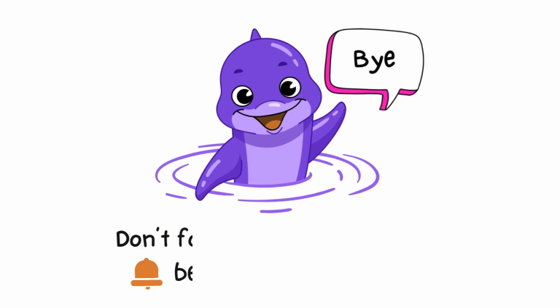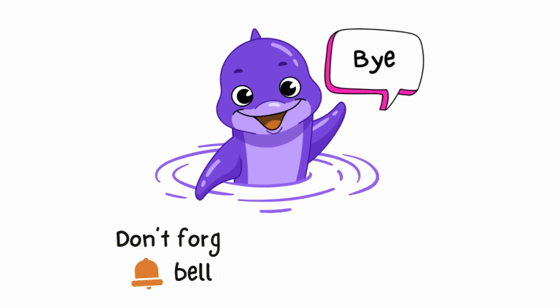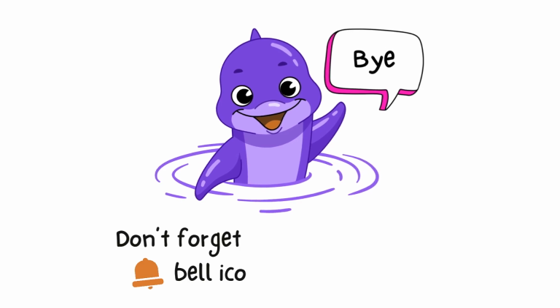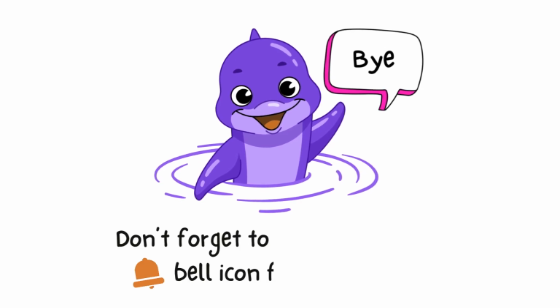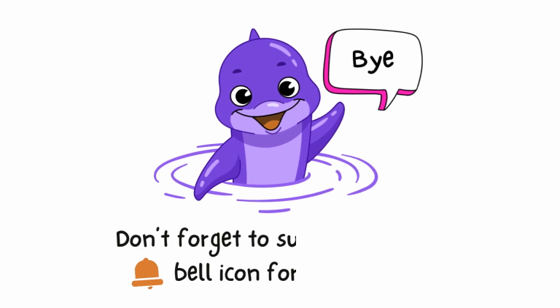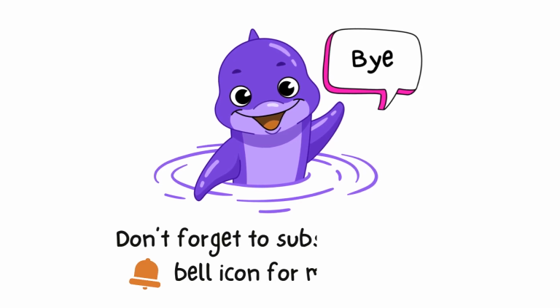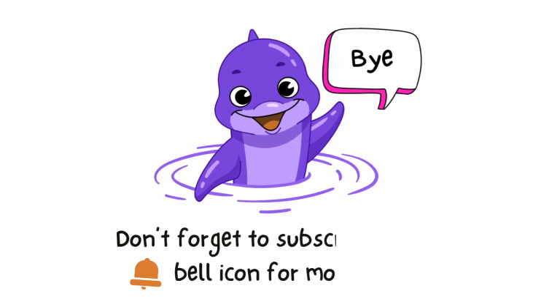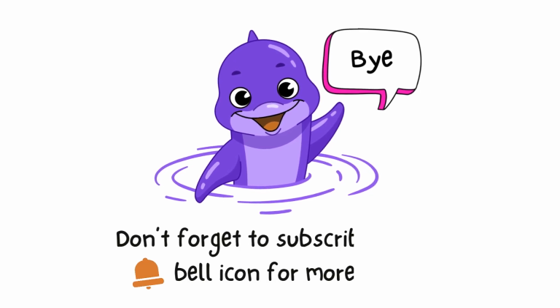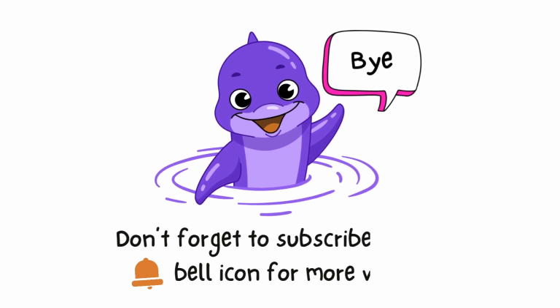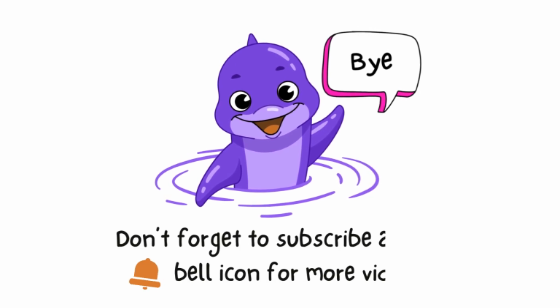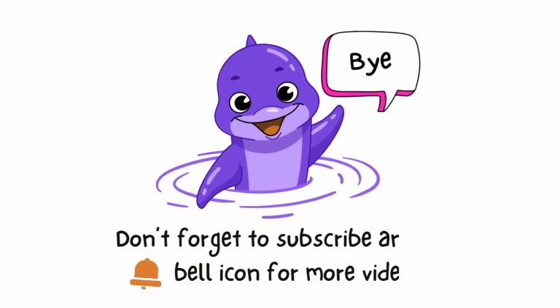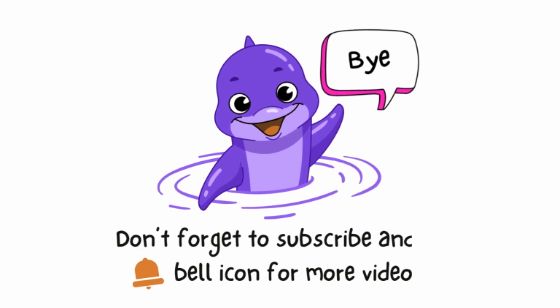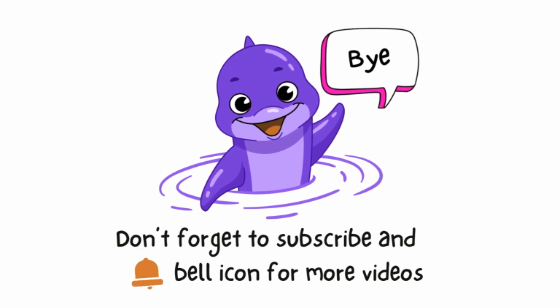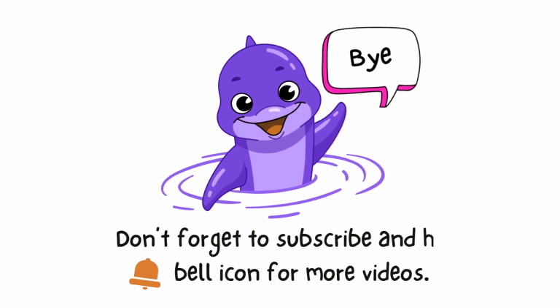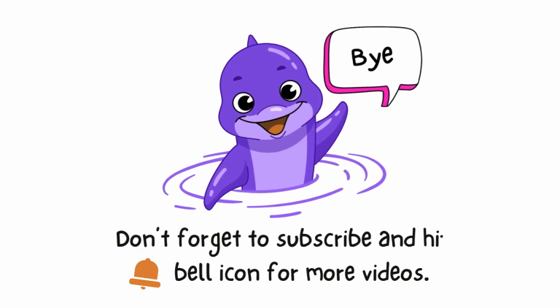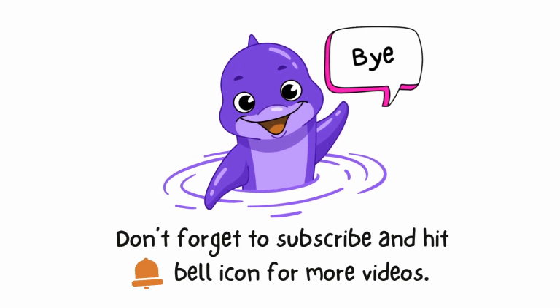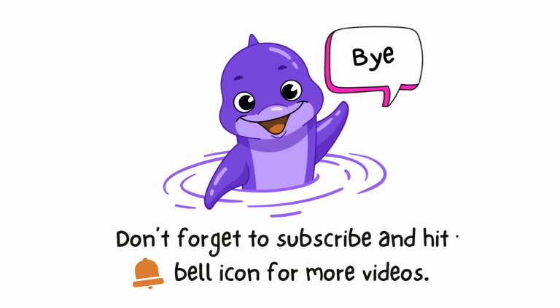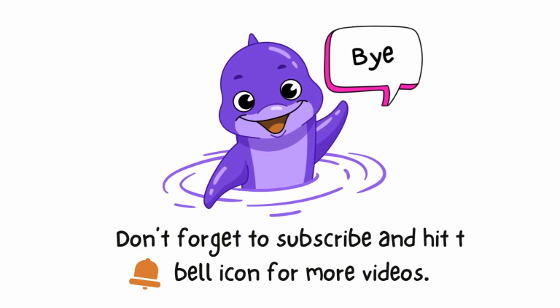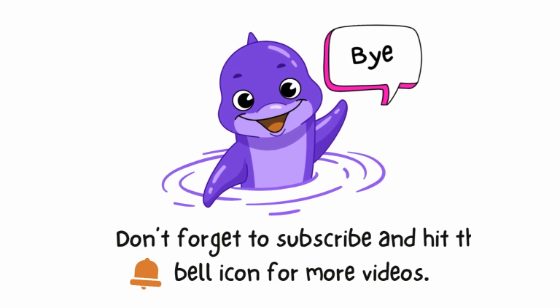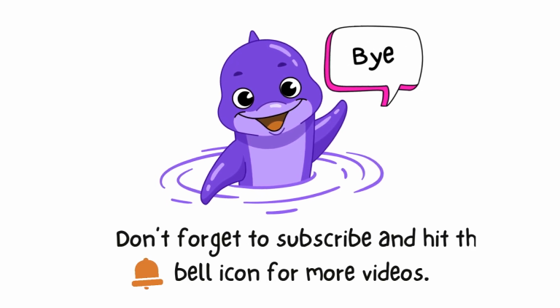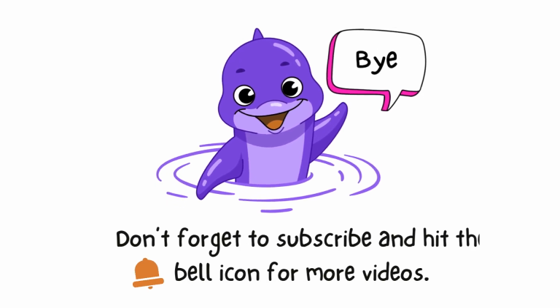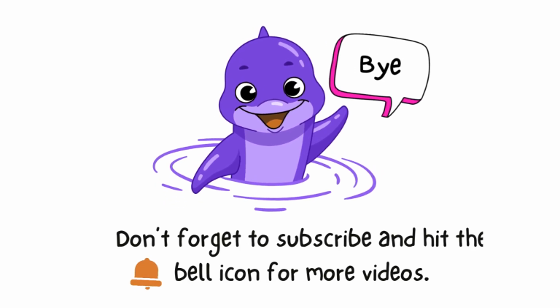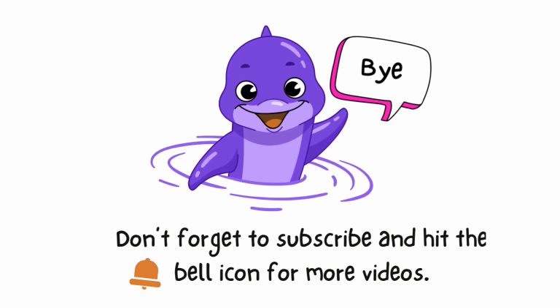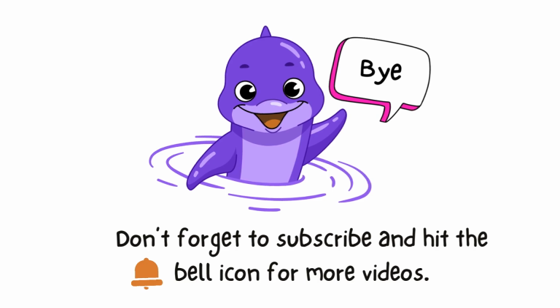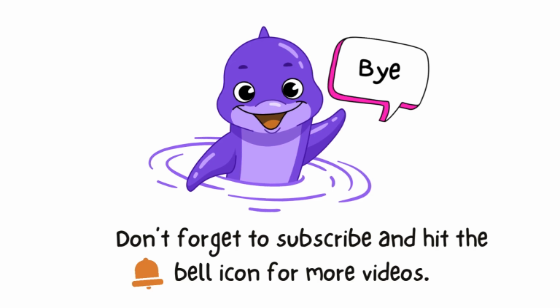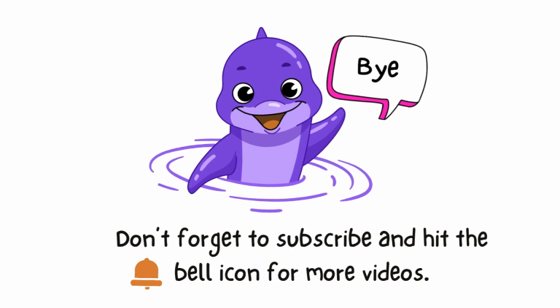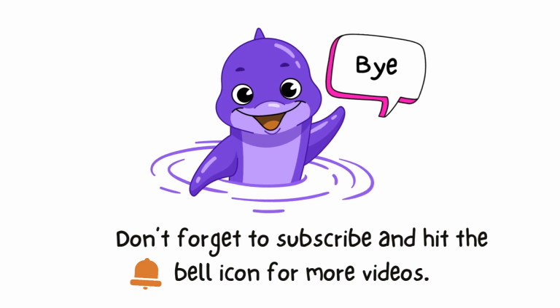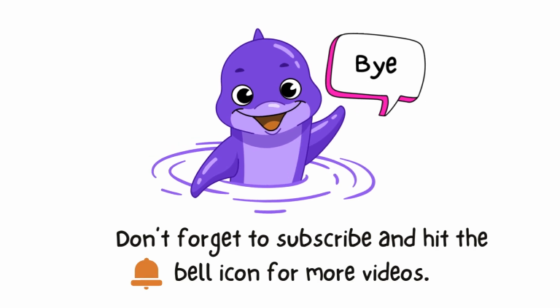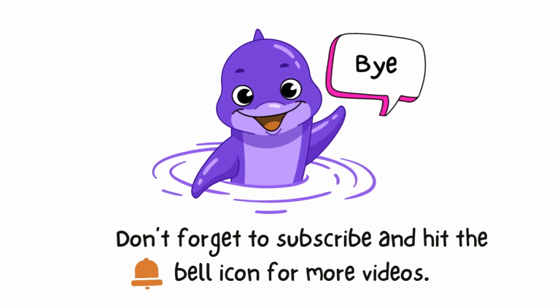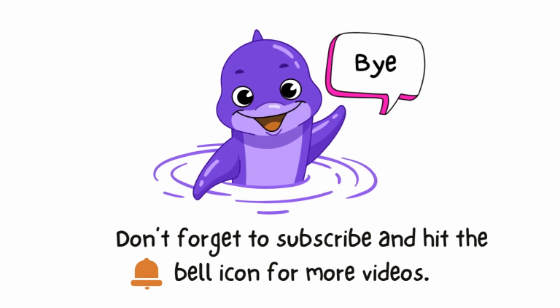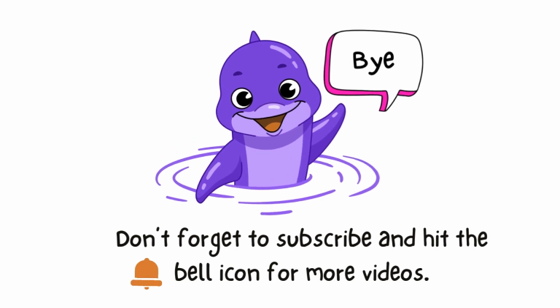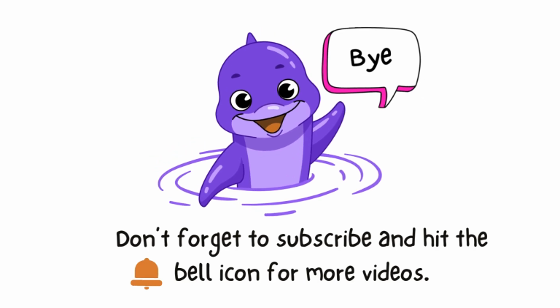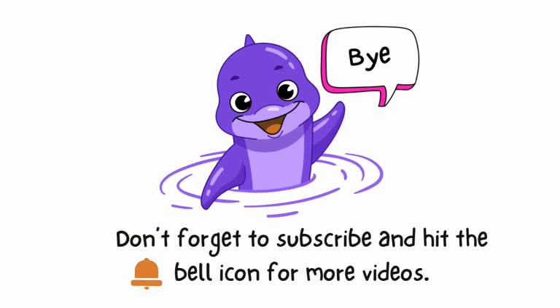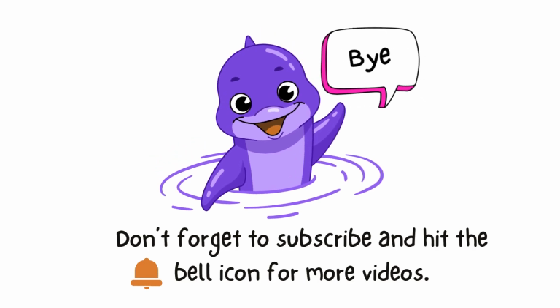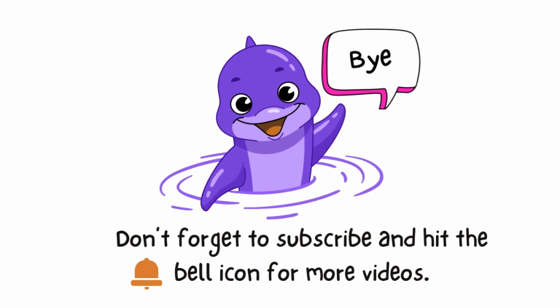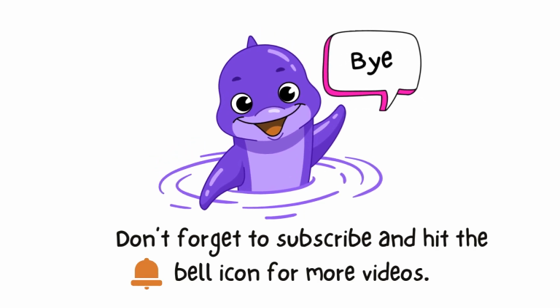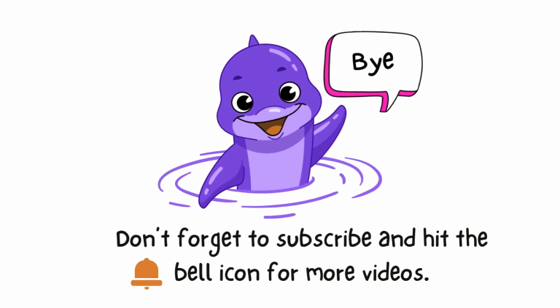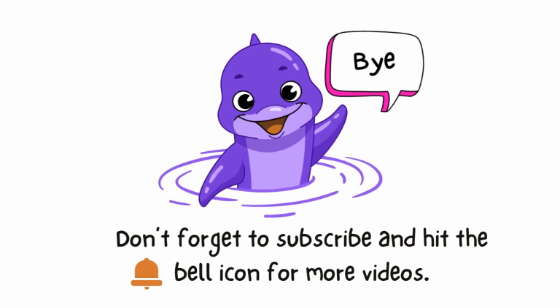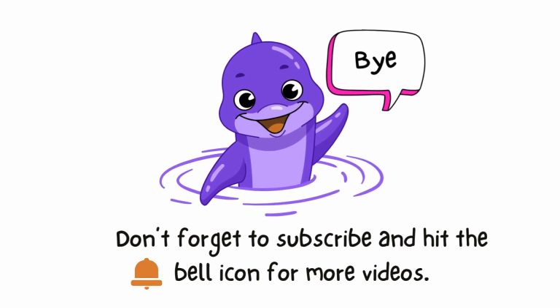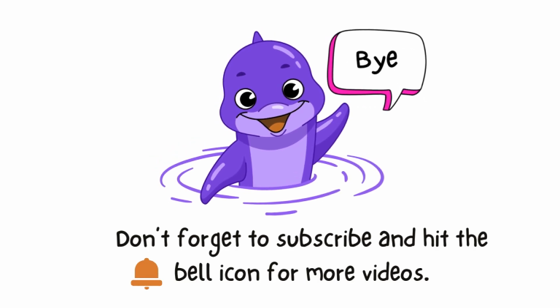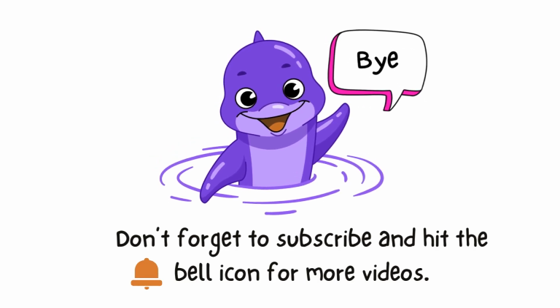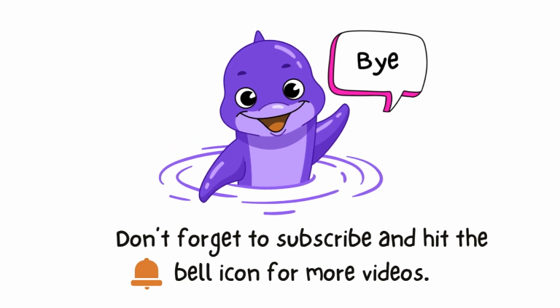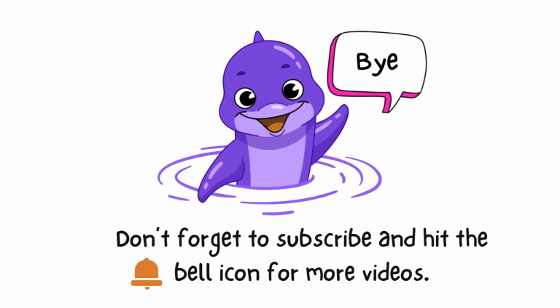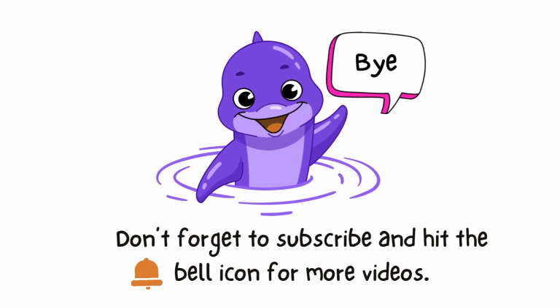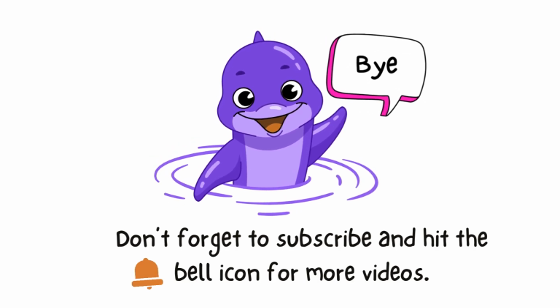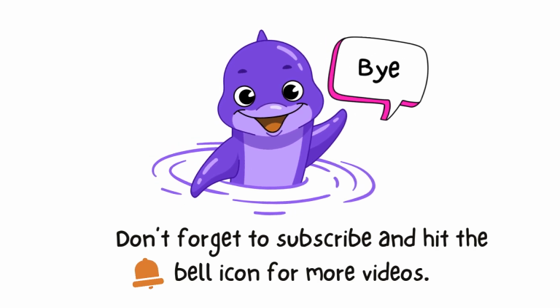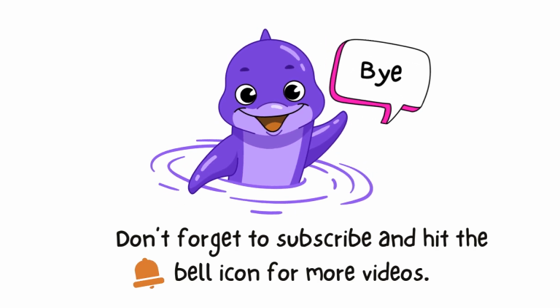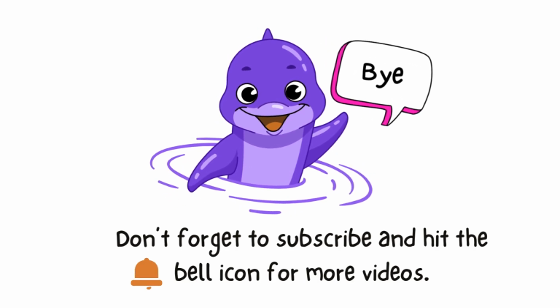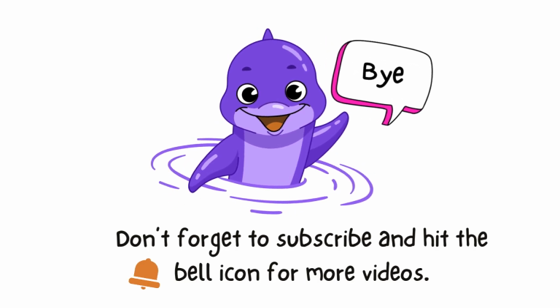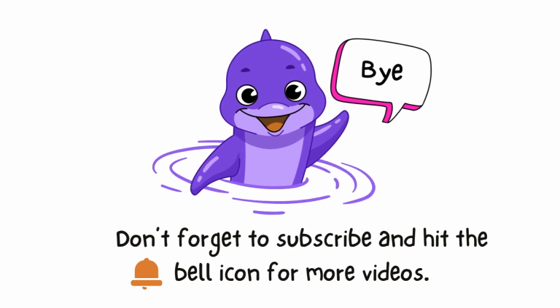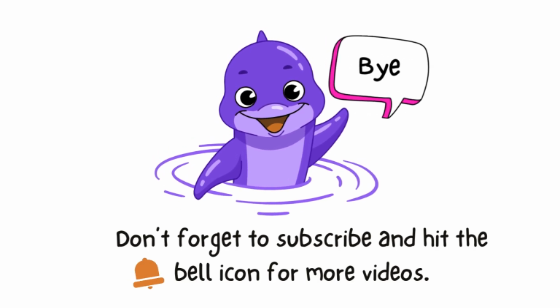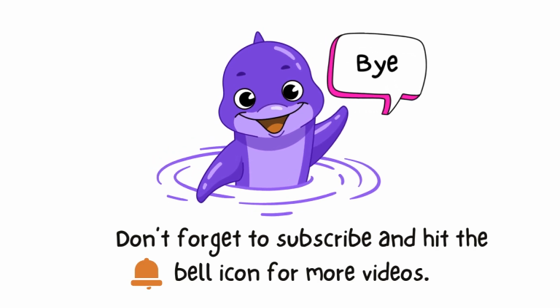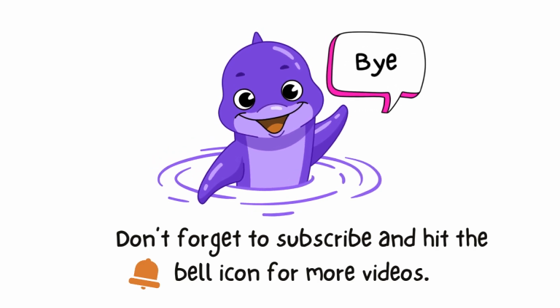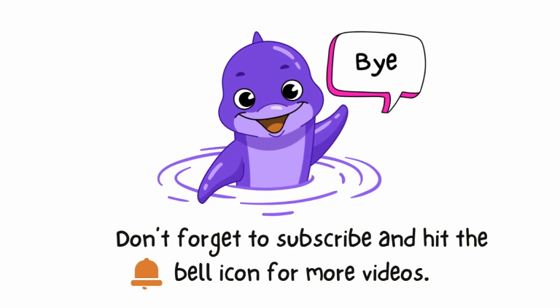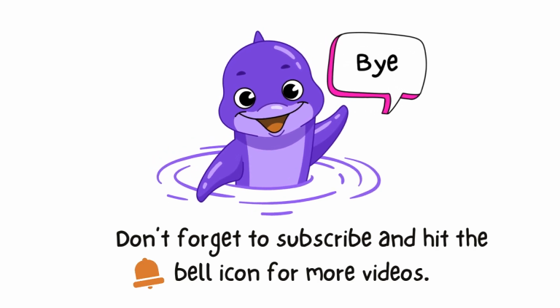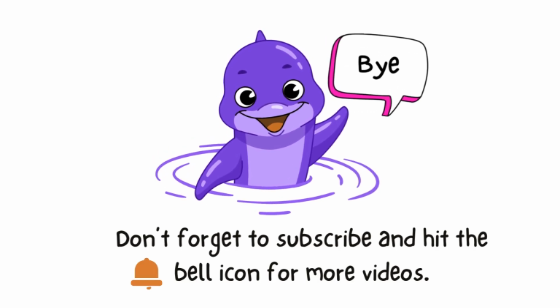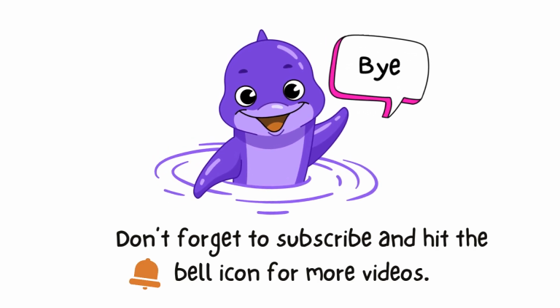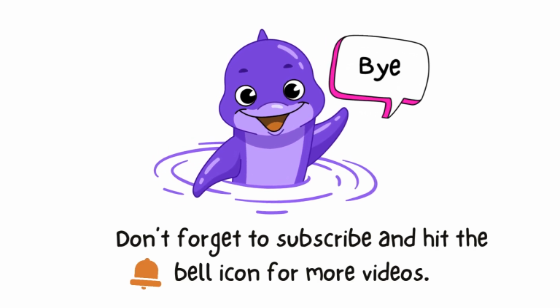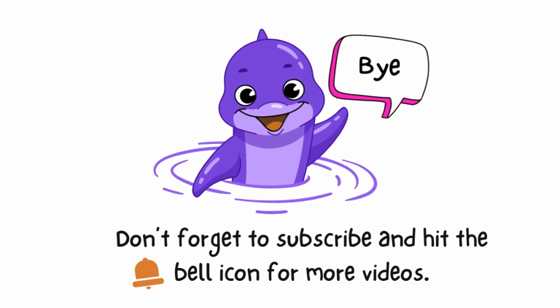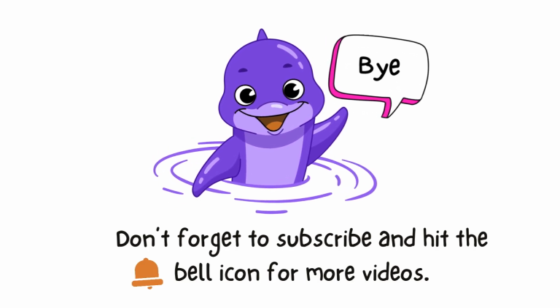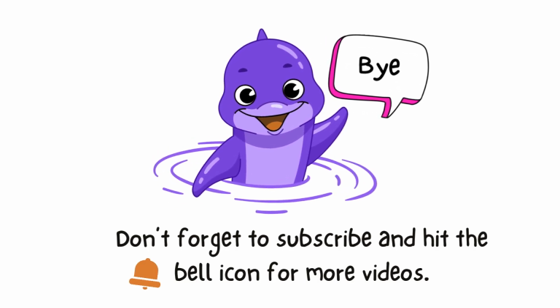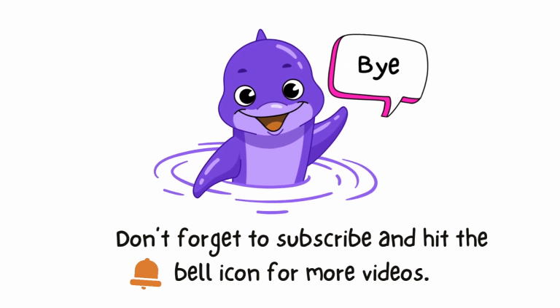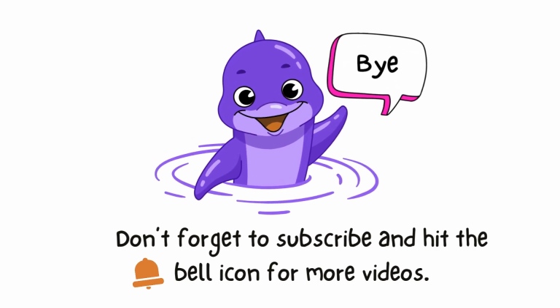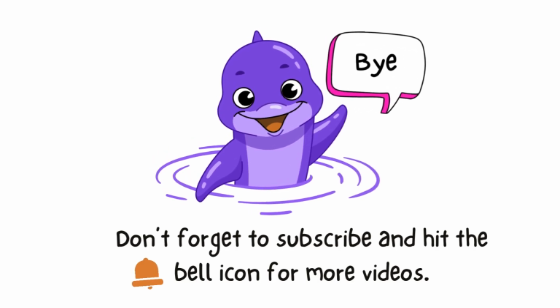That's all for today. Don't forget to like, subscribe, and hit the bell icon for more fun facts and learning adventures.